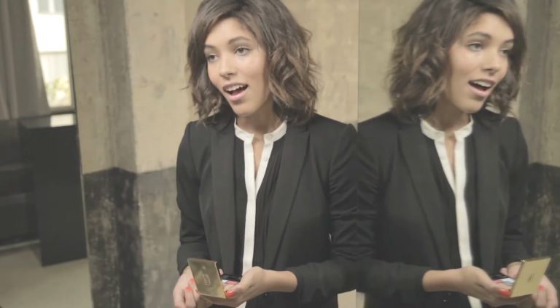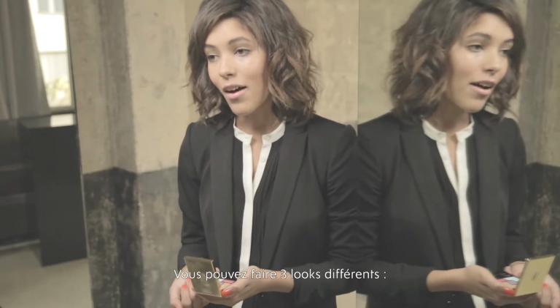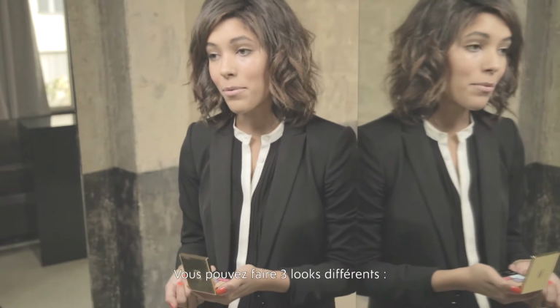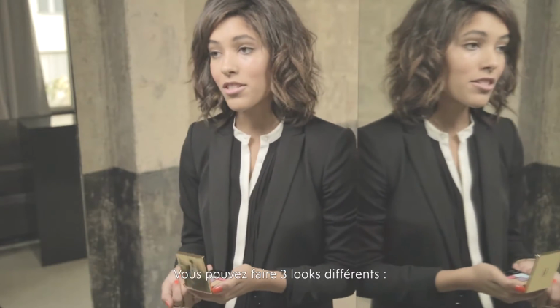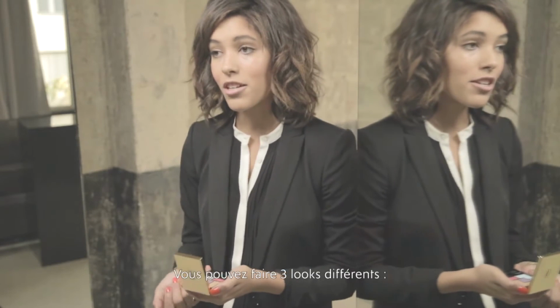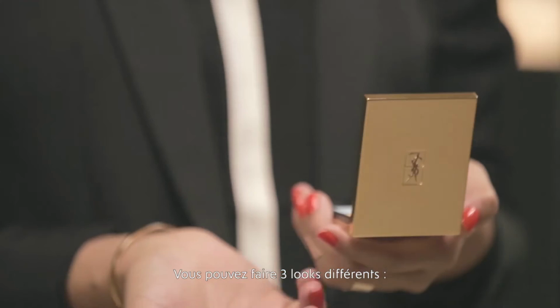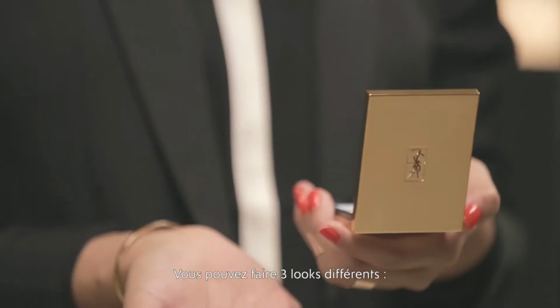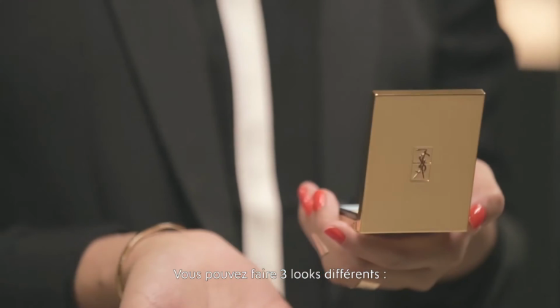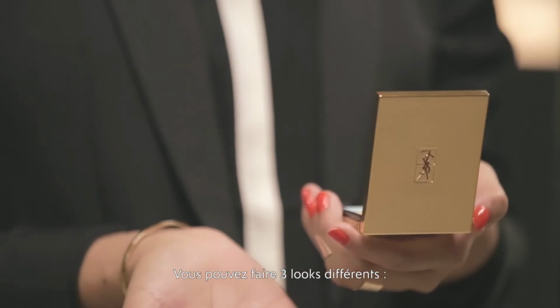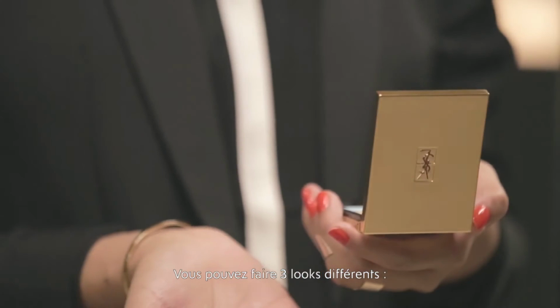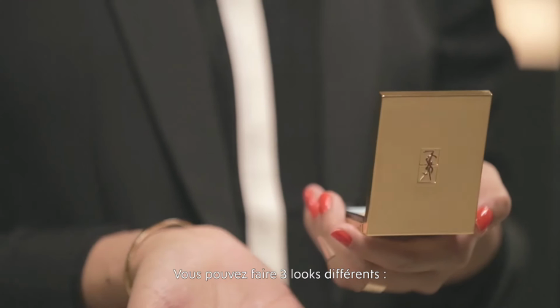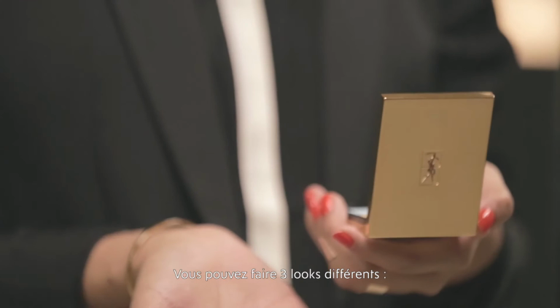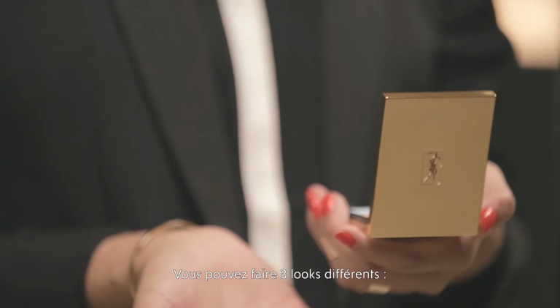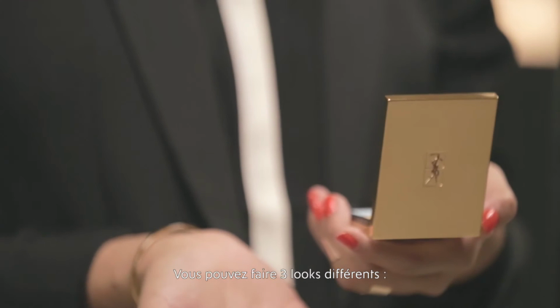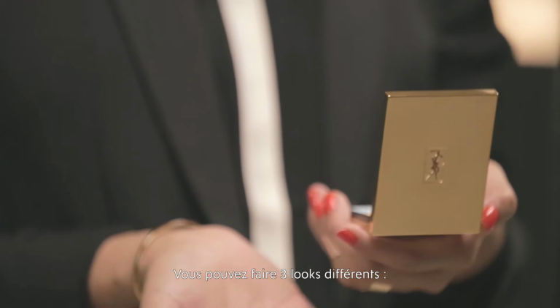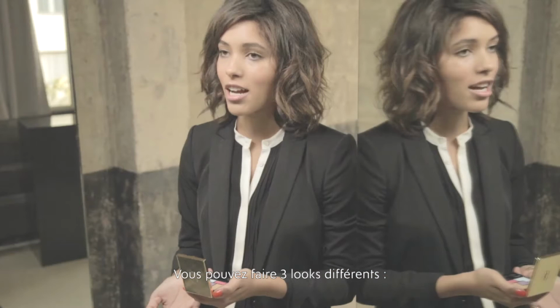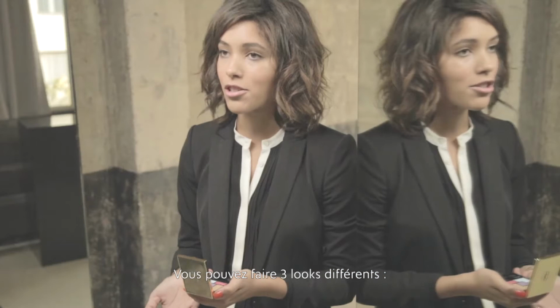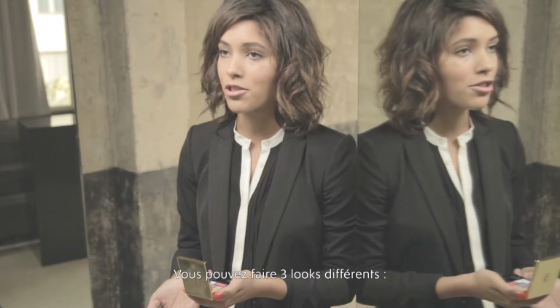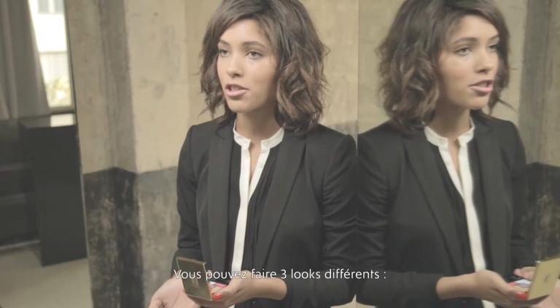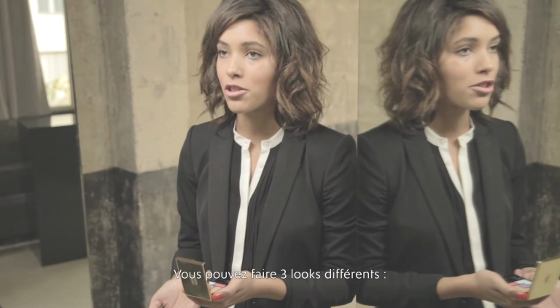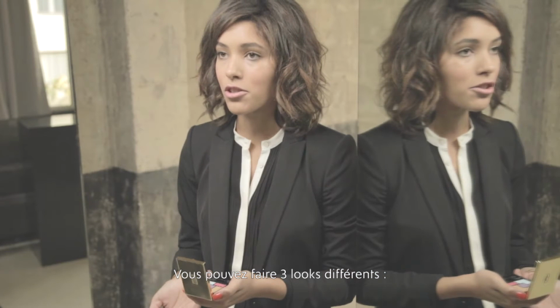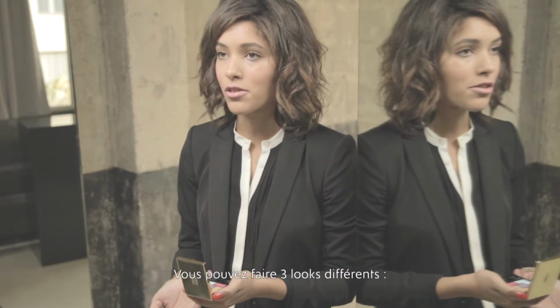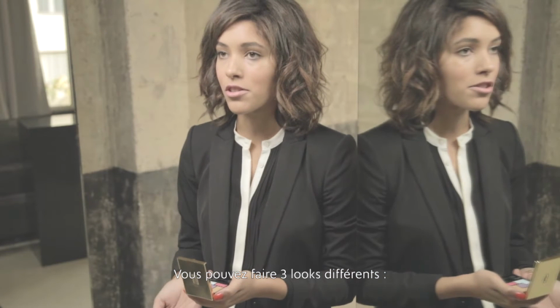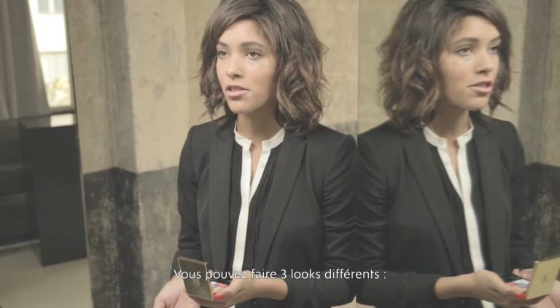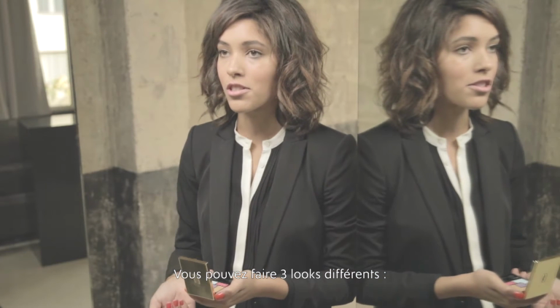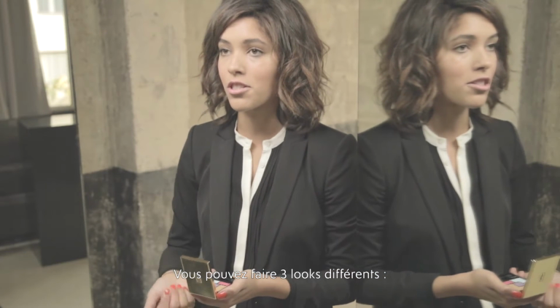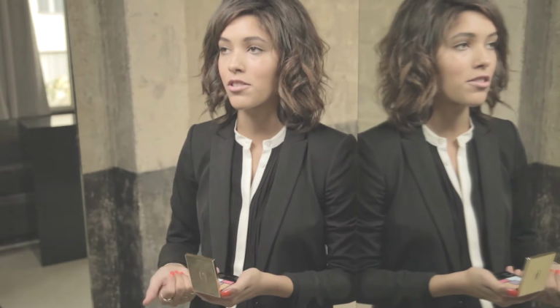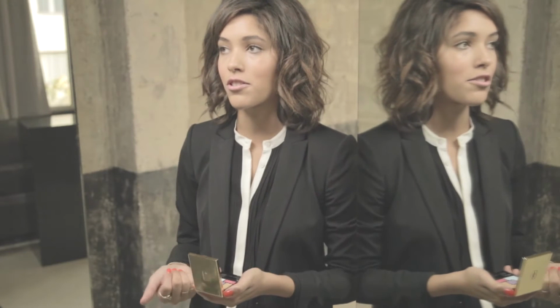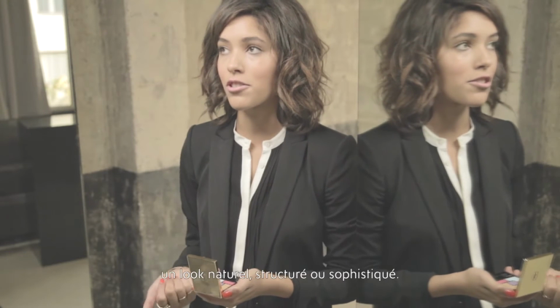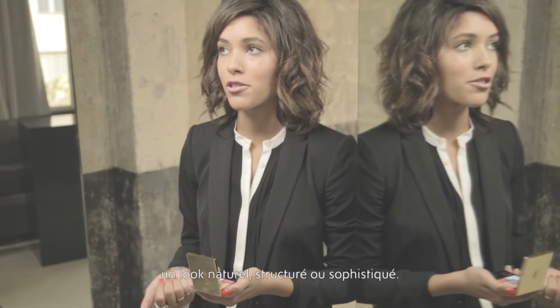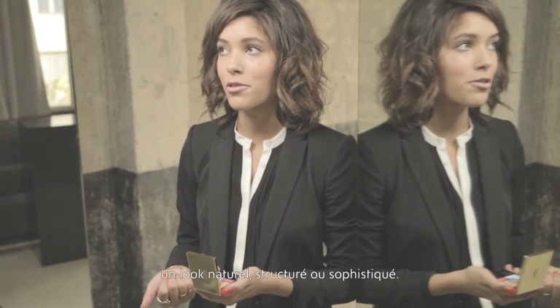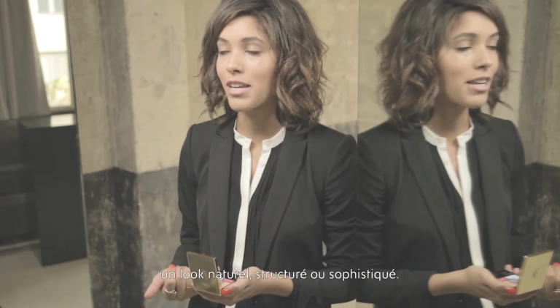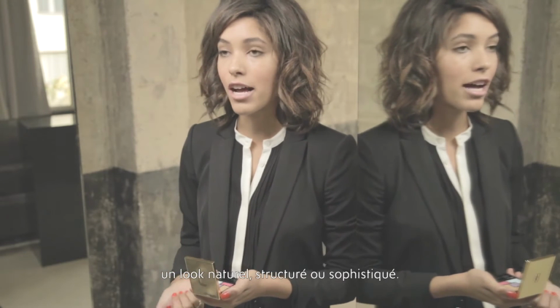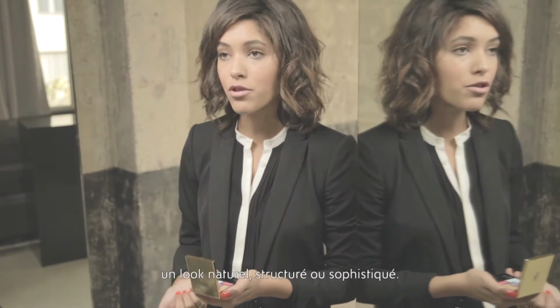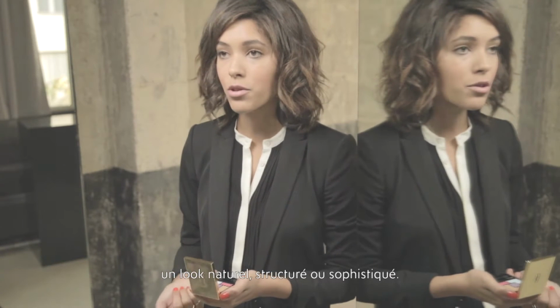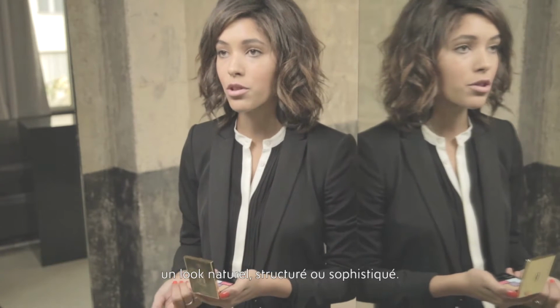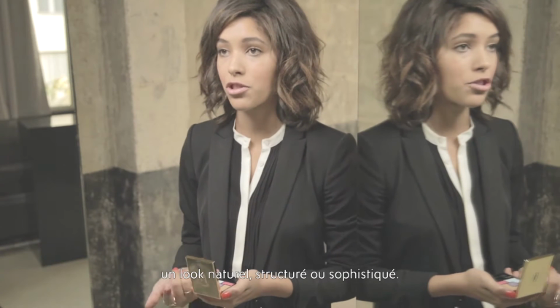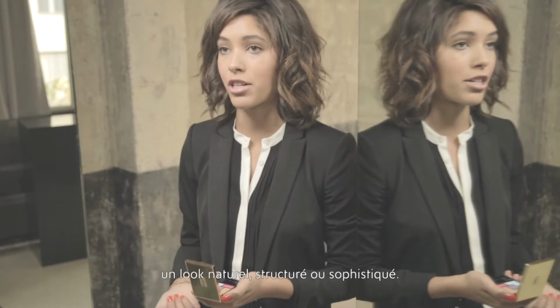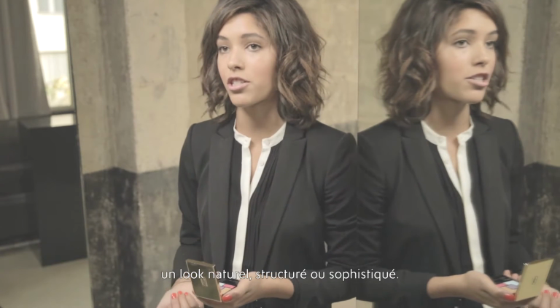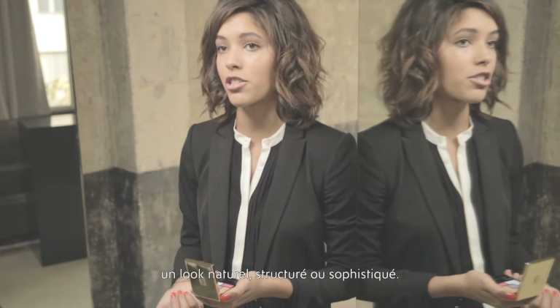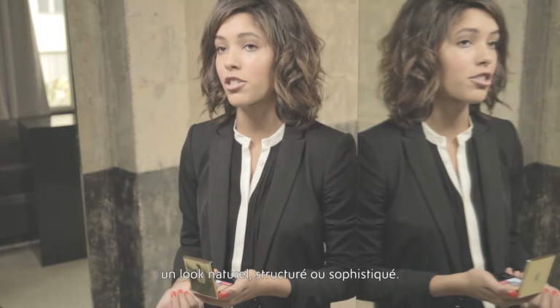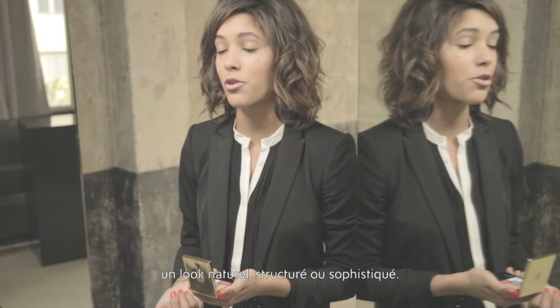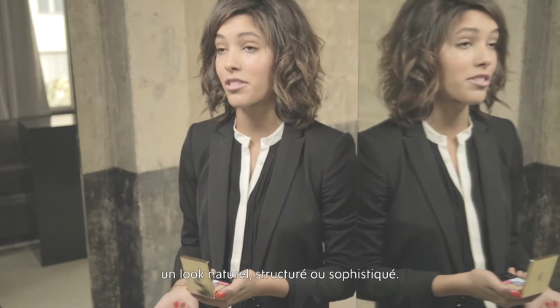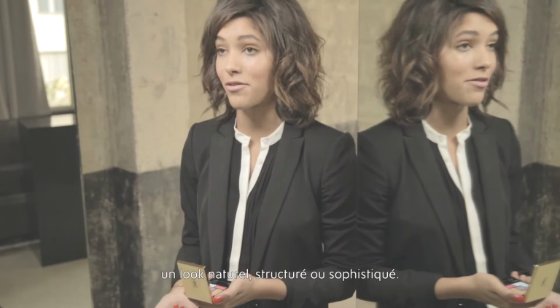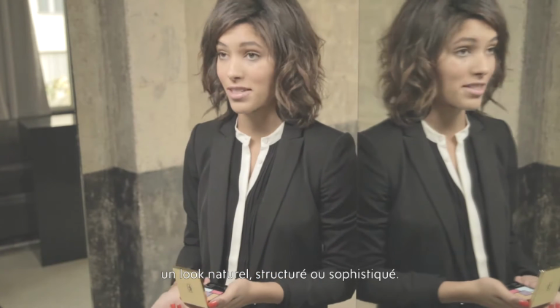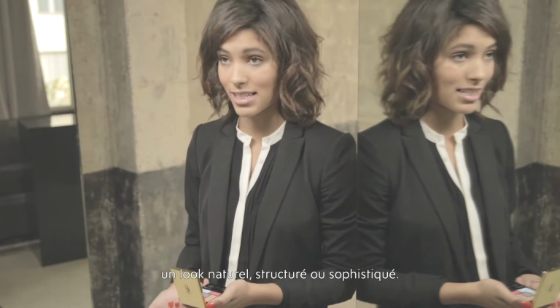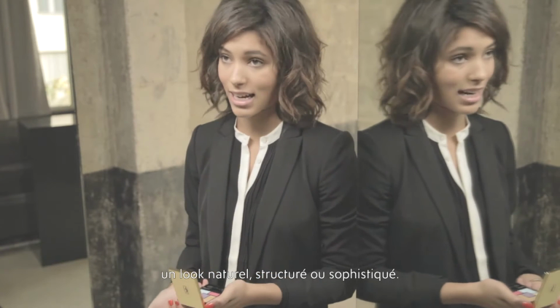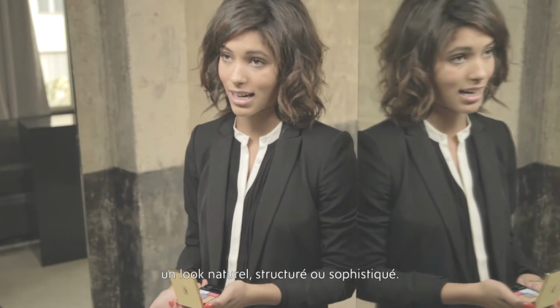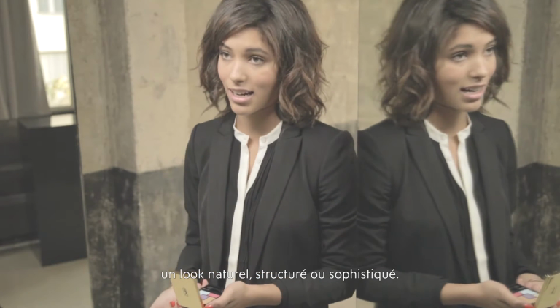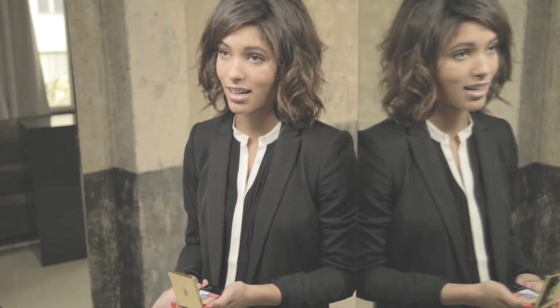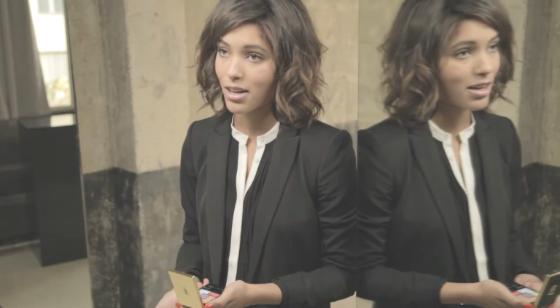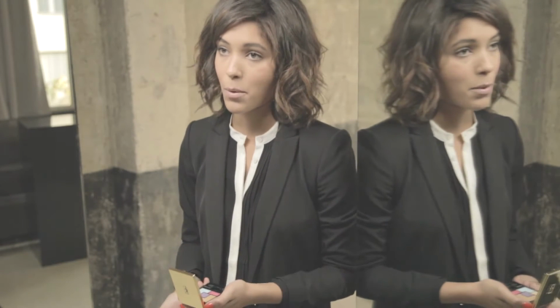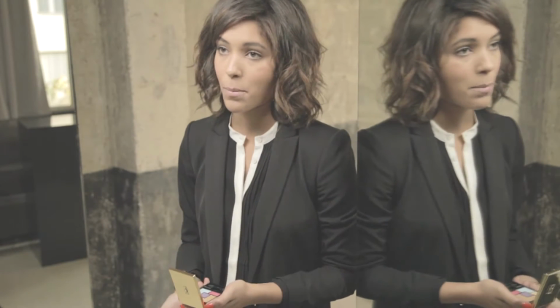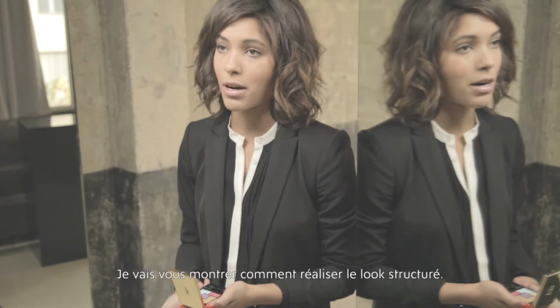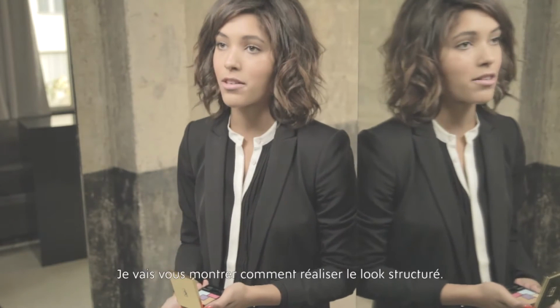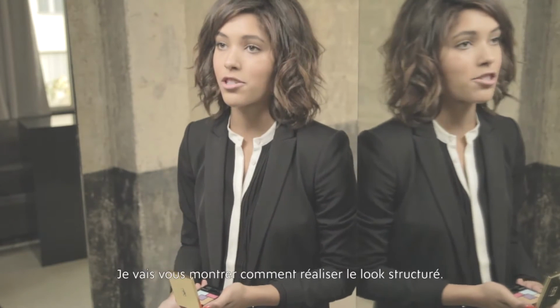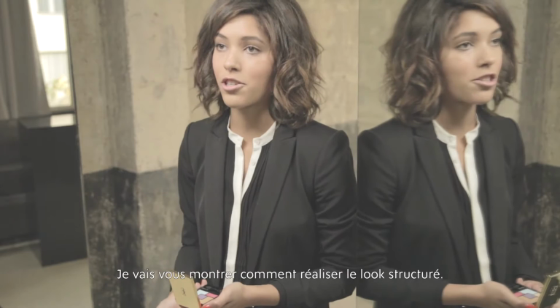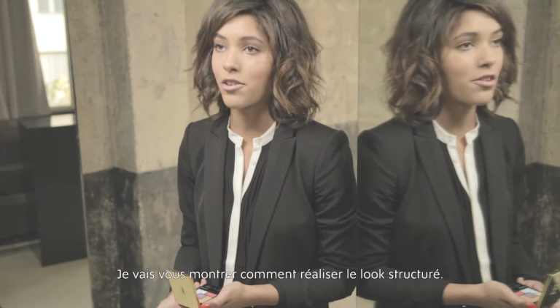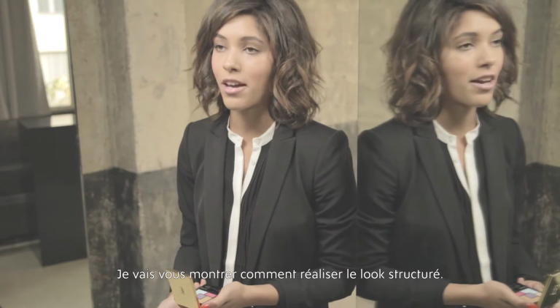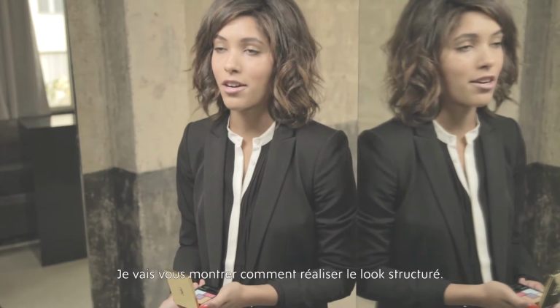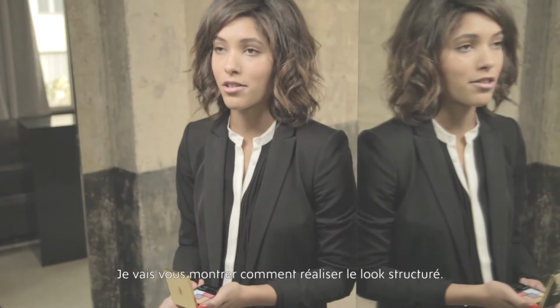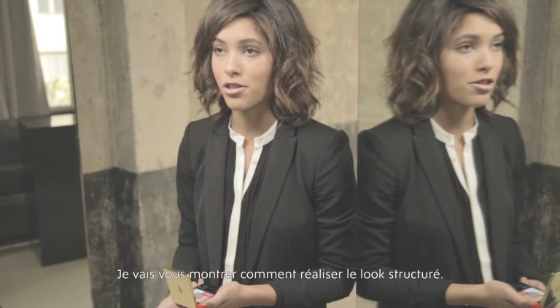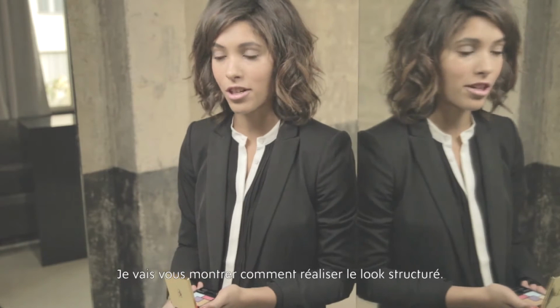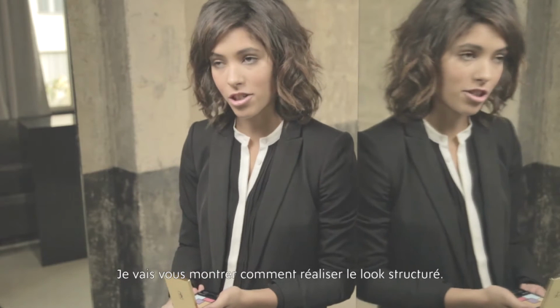There are also three different styles you can use: natural, structured, or sophisticated. But I'm going to show you how to do the structured look.